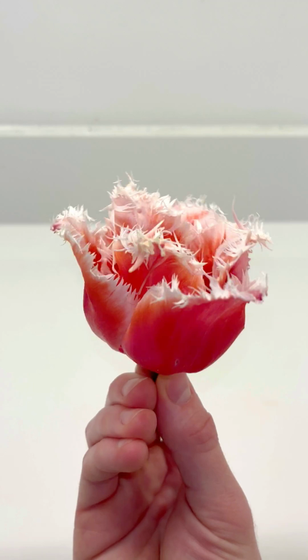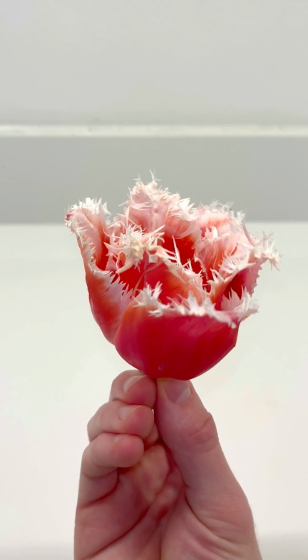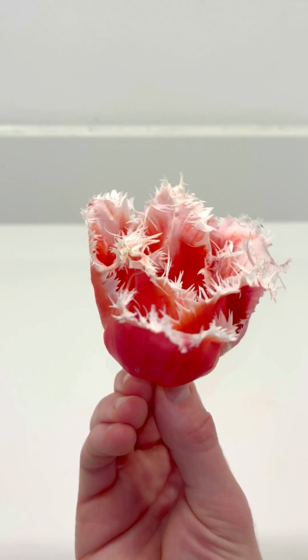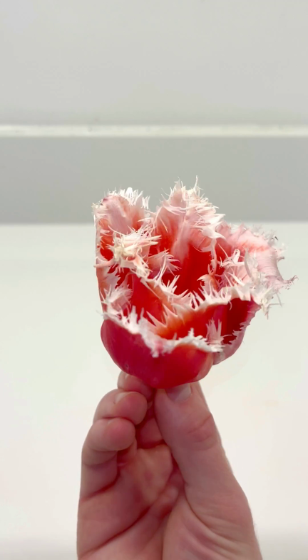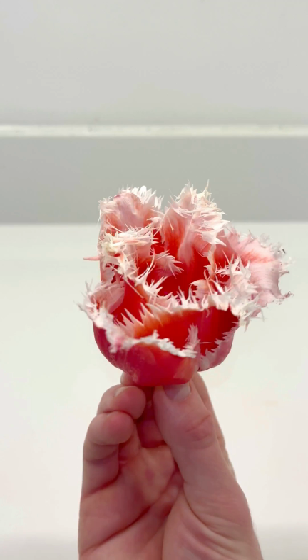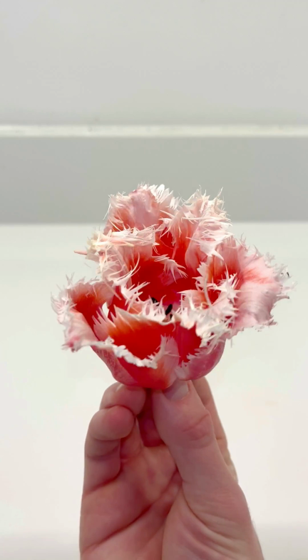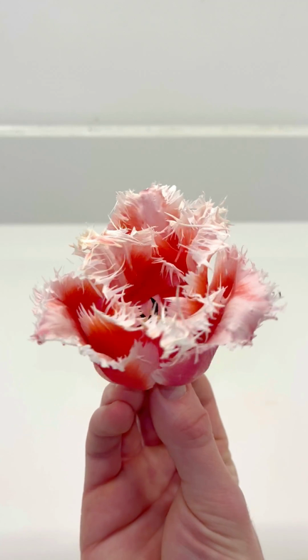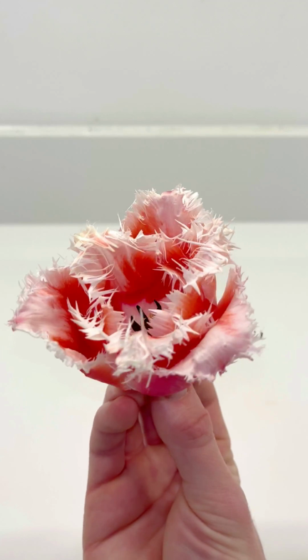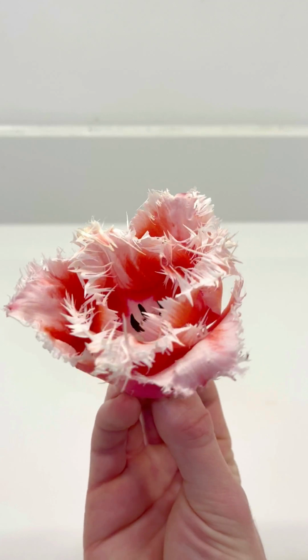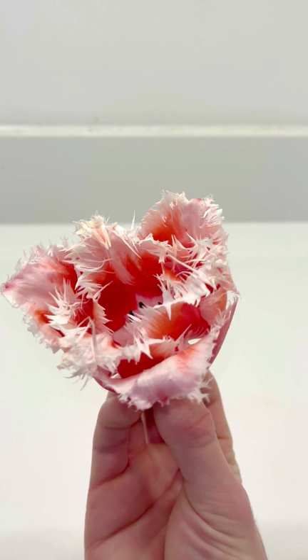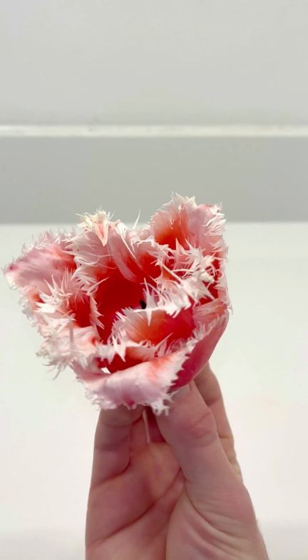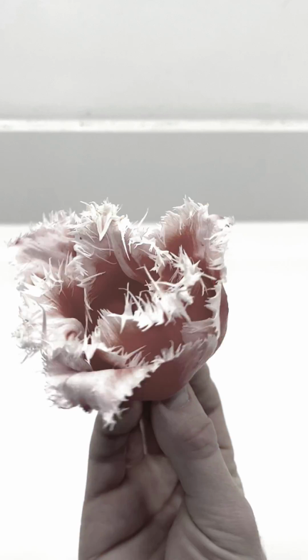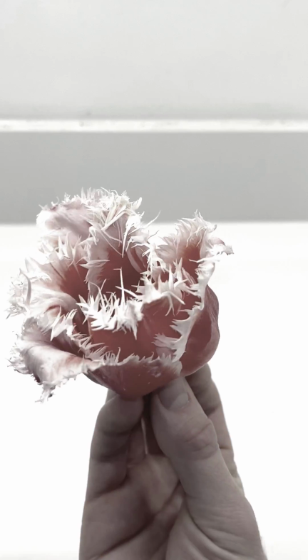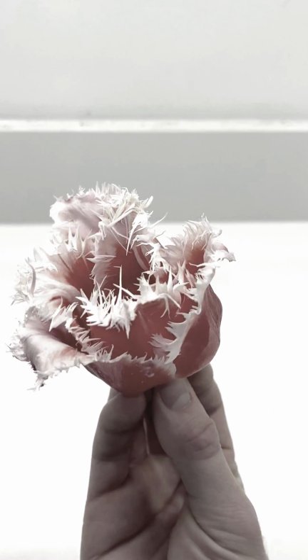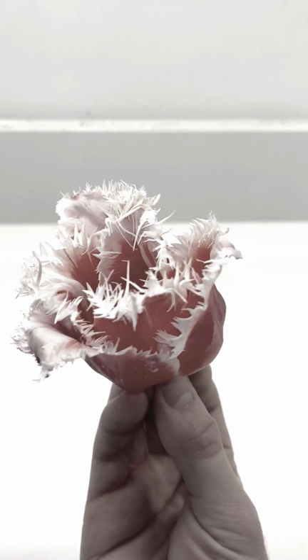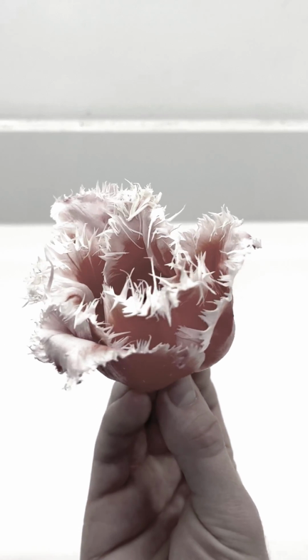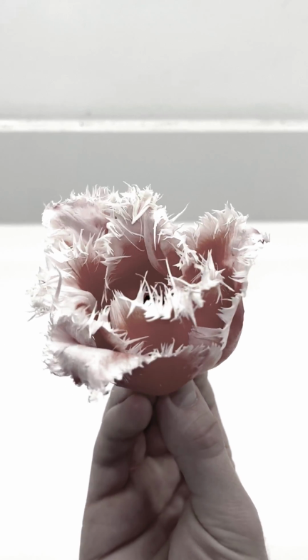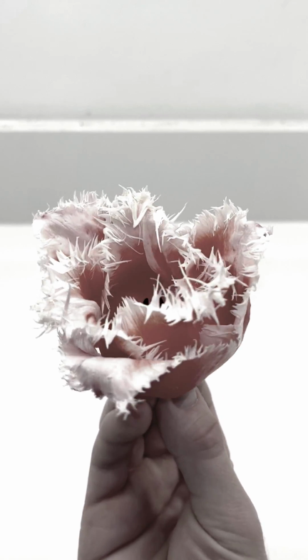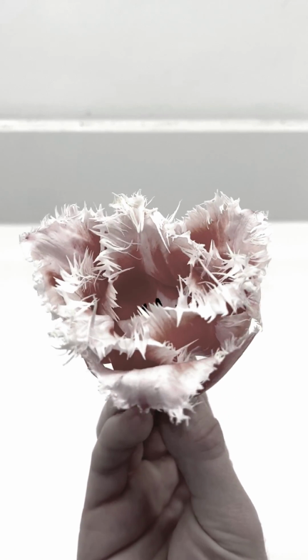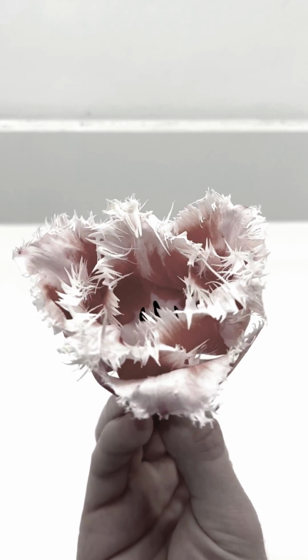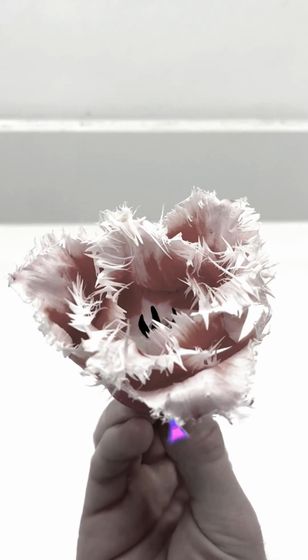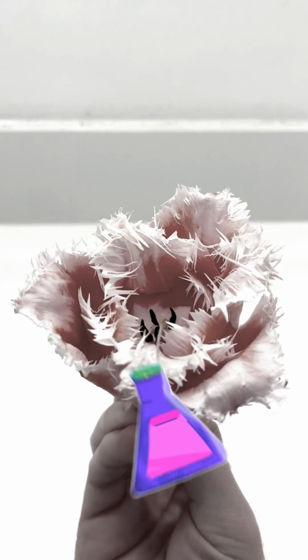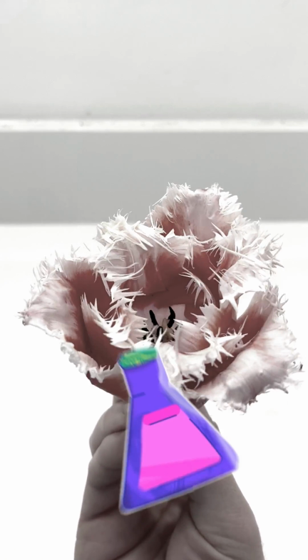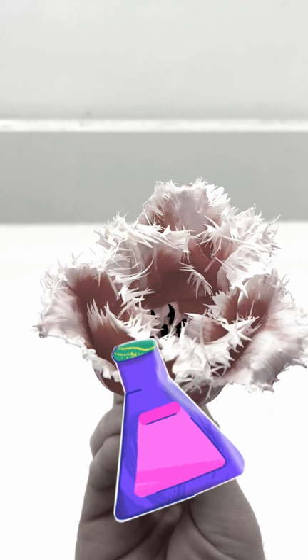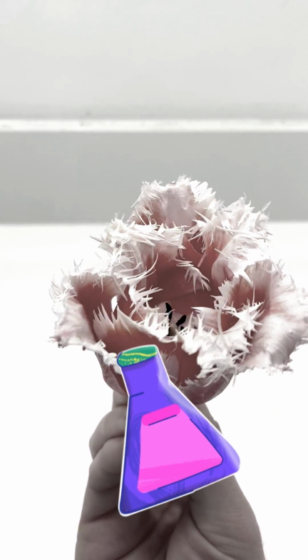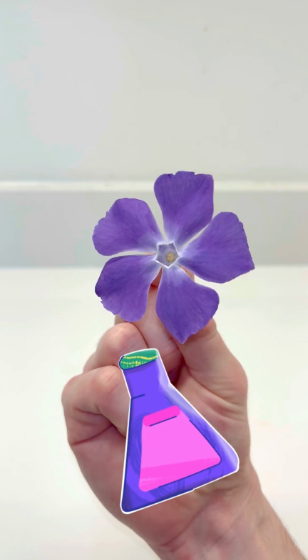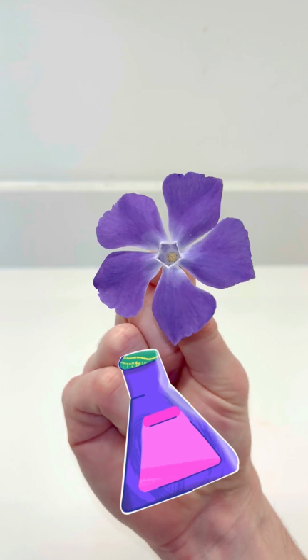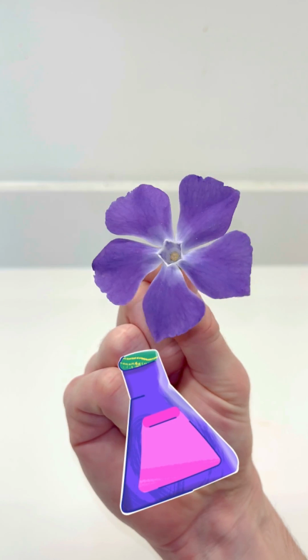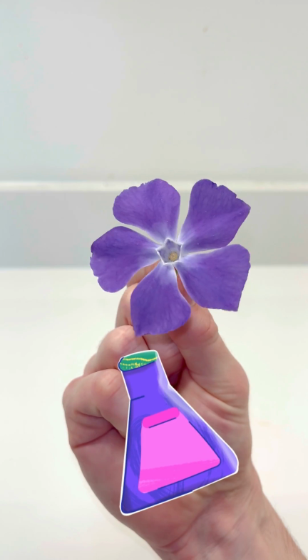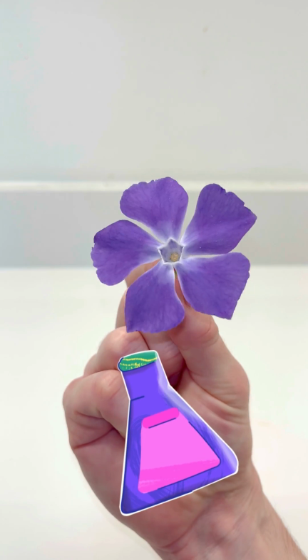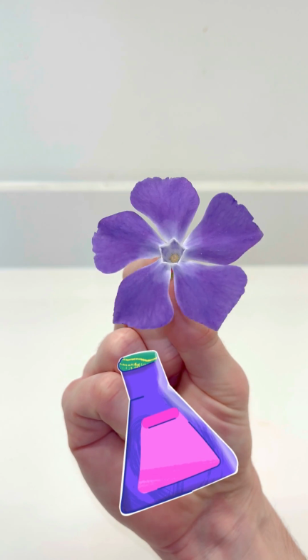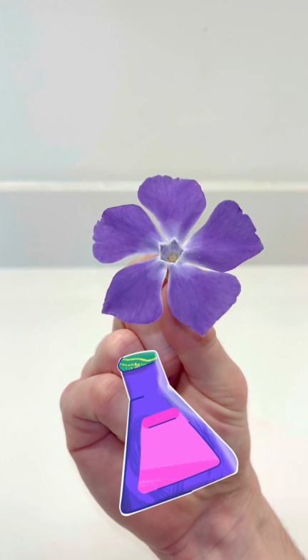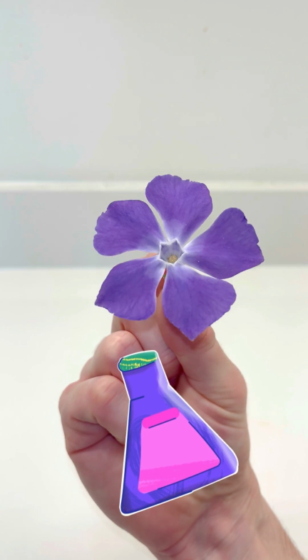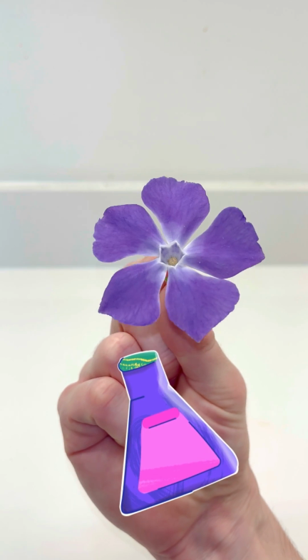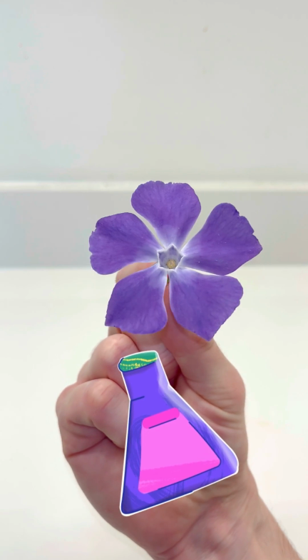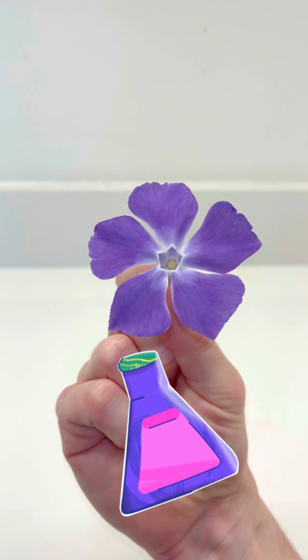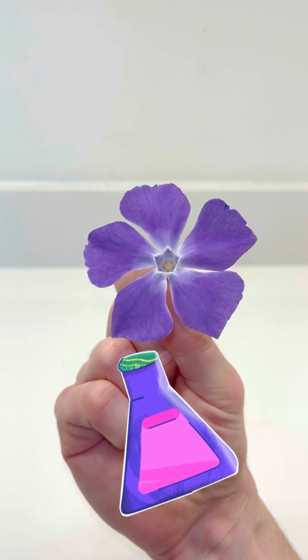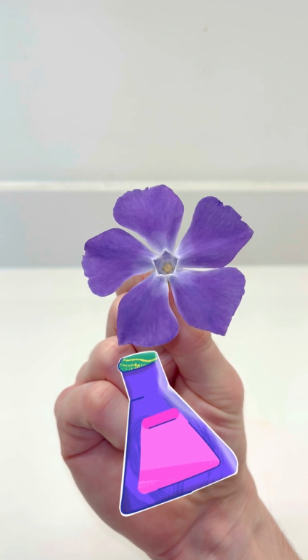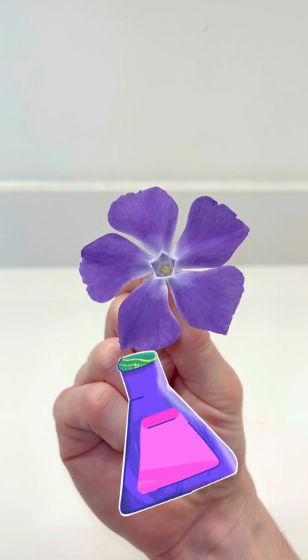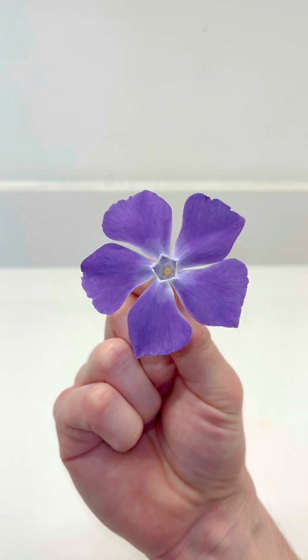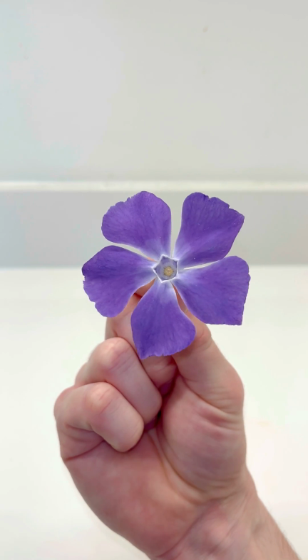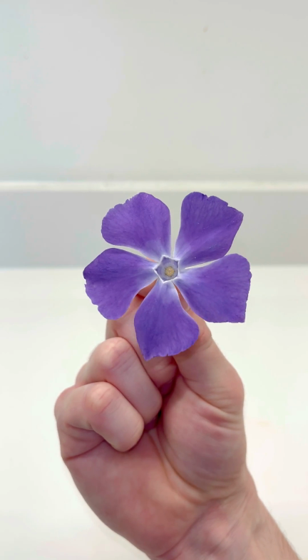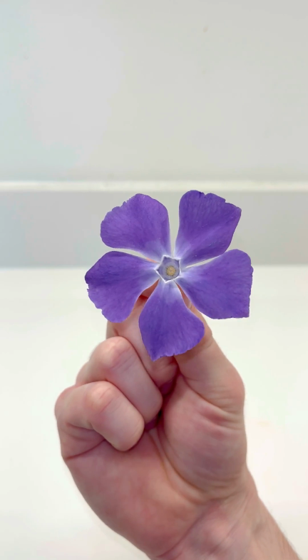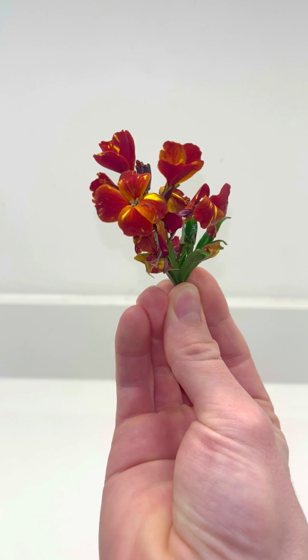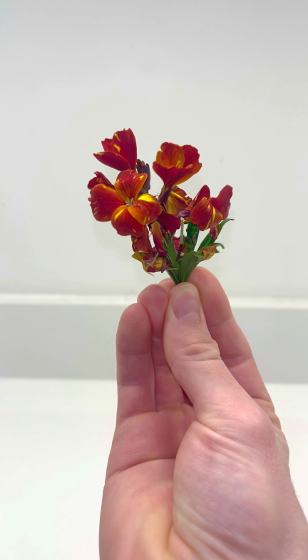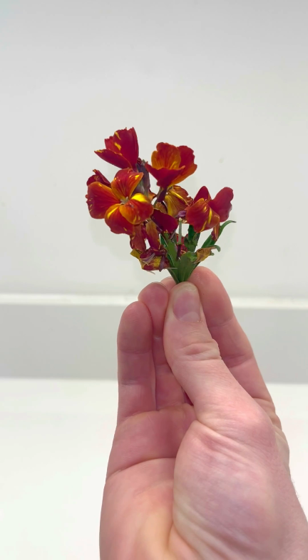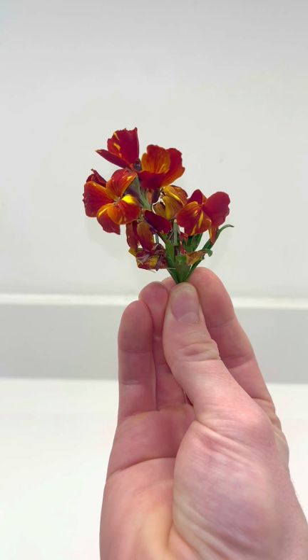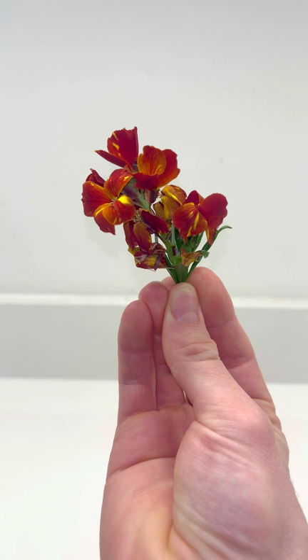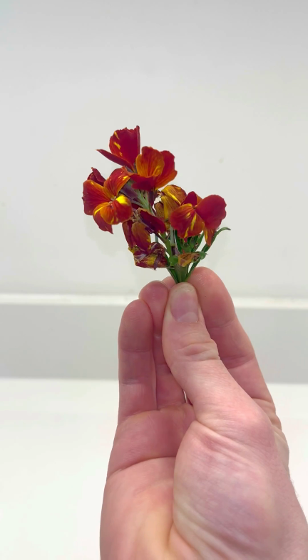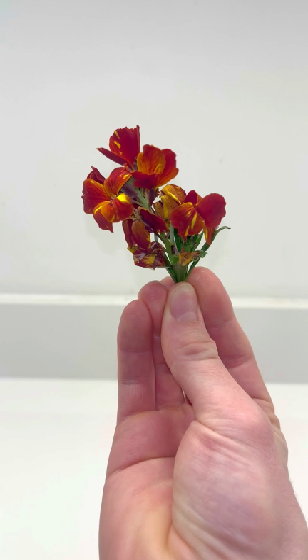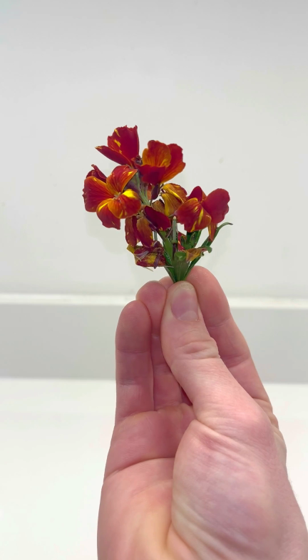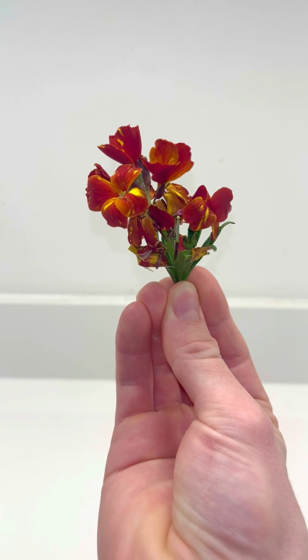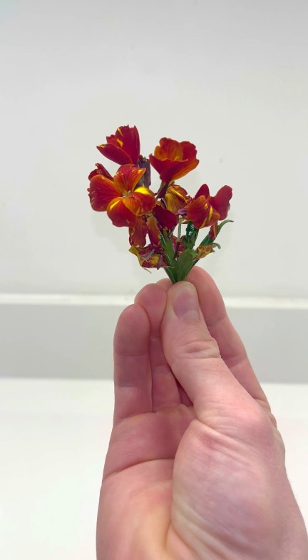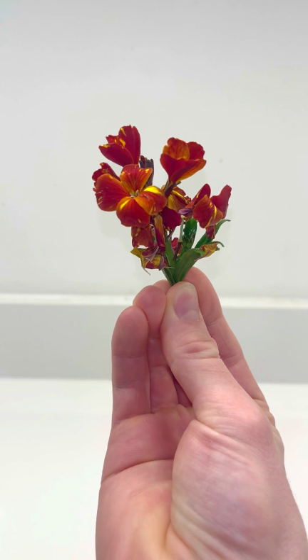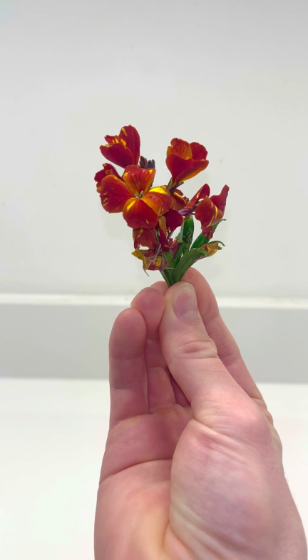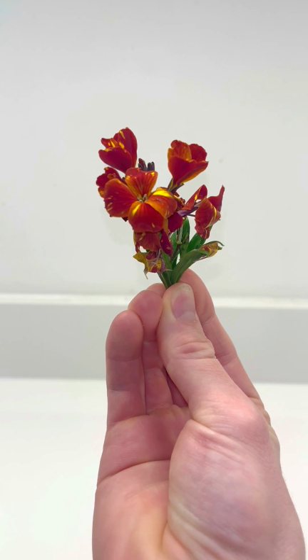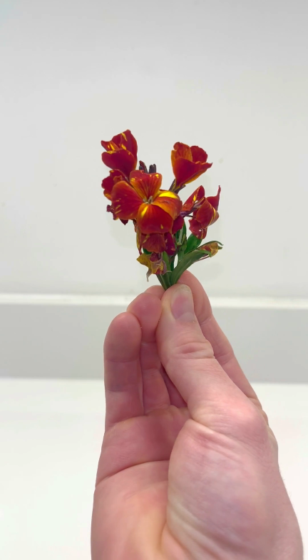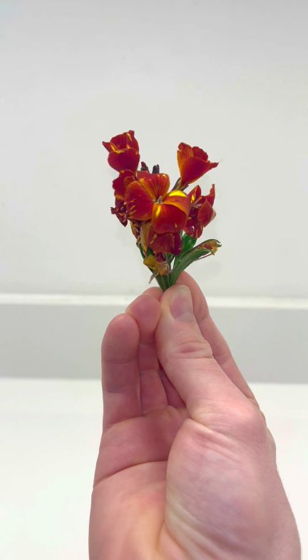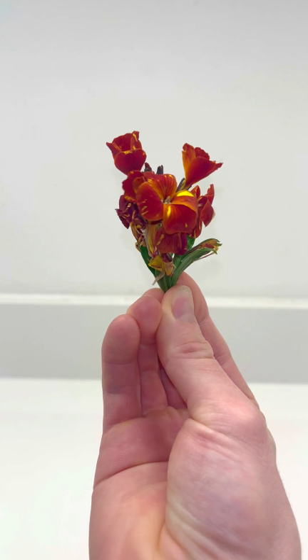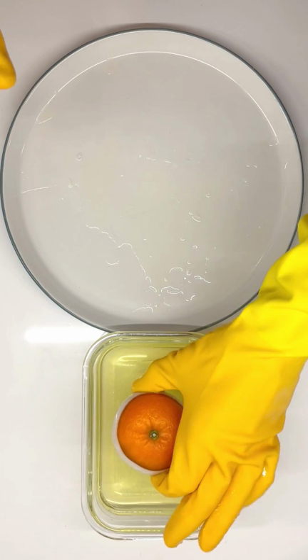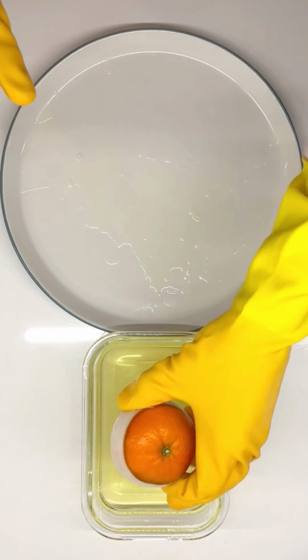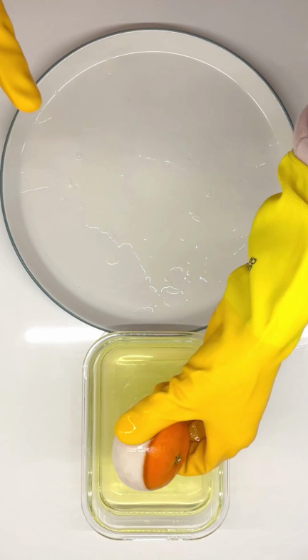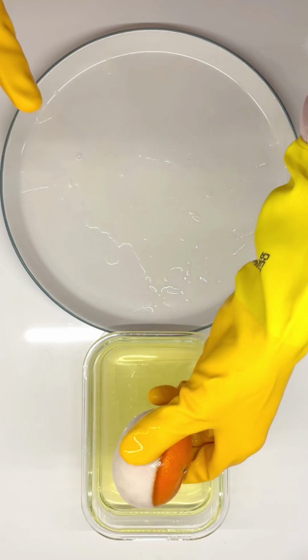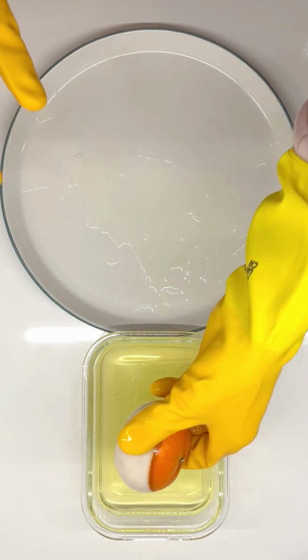This is how you suck all the color out of a flower using science. This might sound impossible, but I'm about to show you how, and it ended up looking amazing.